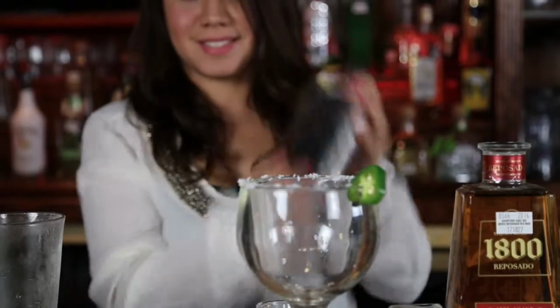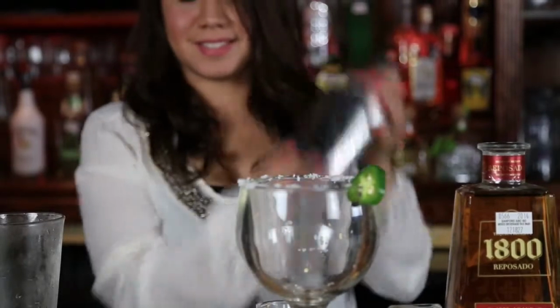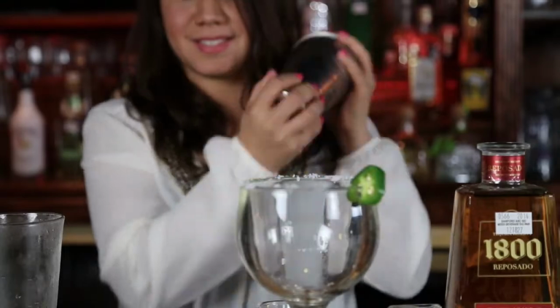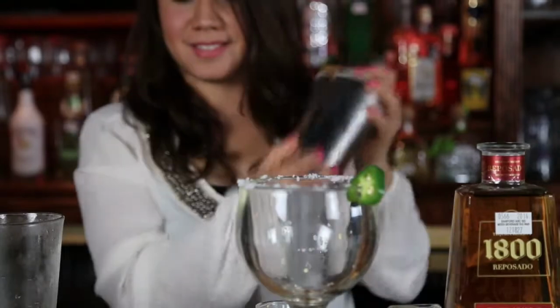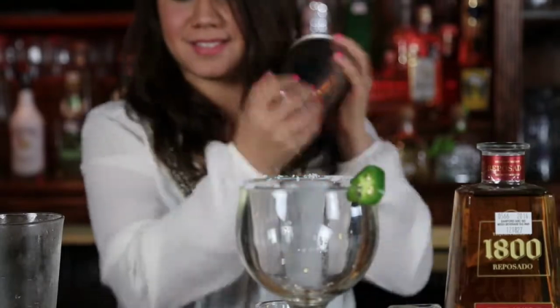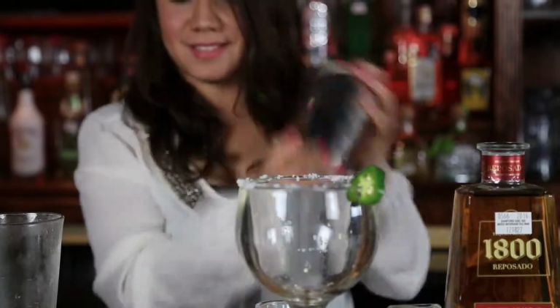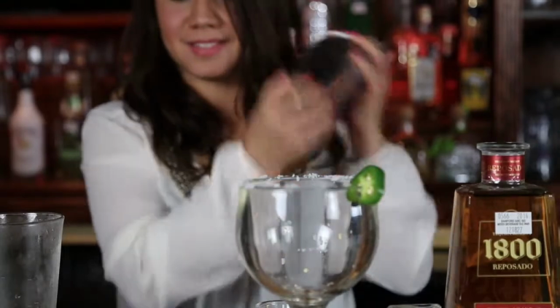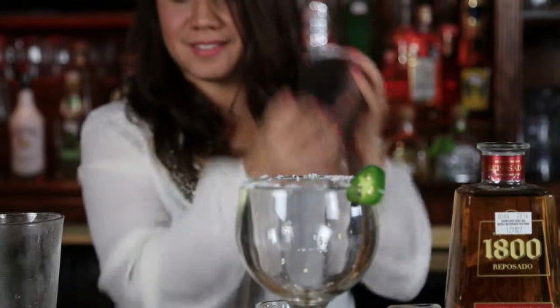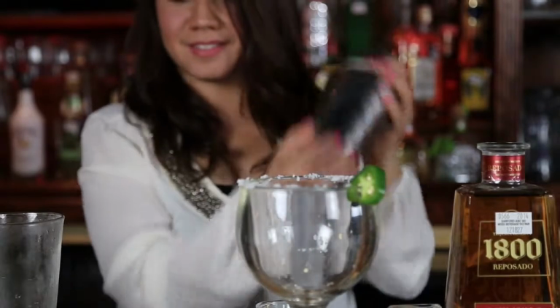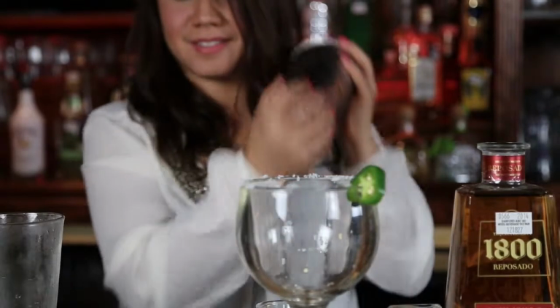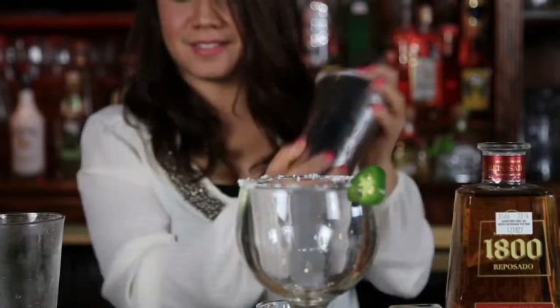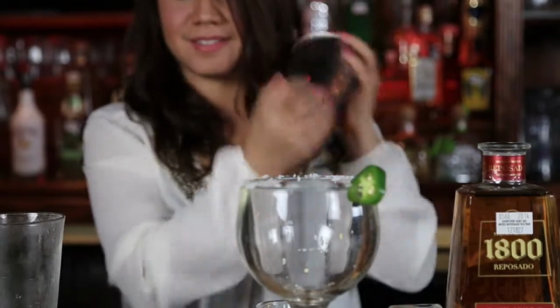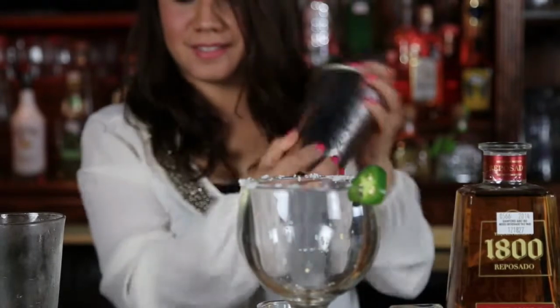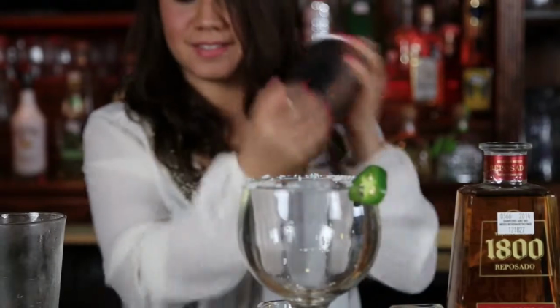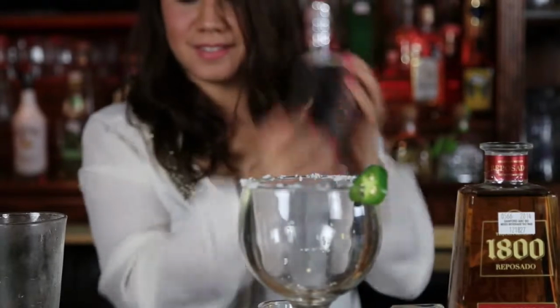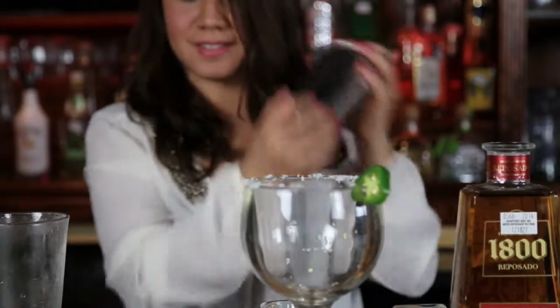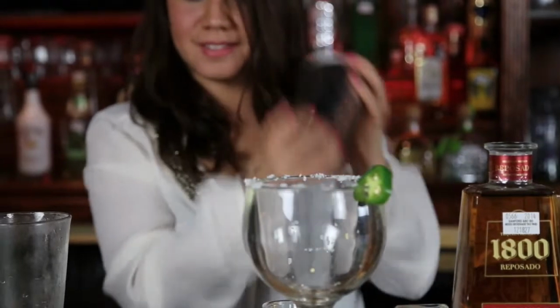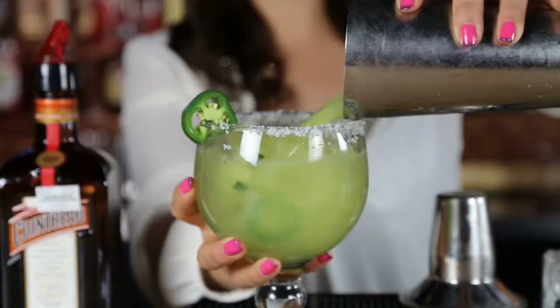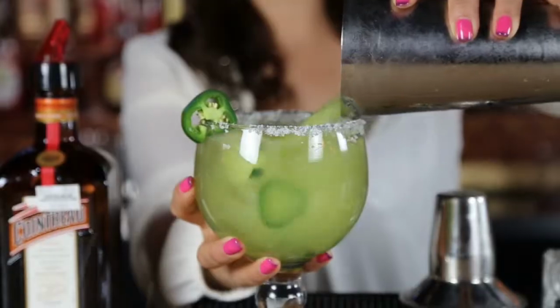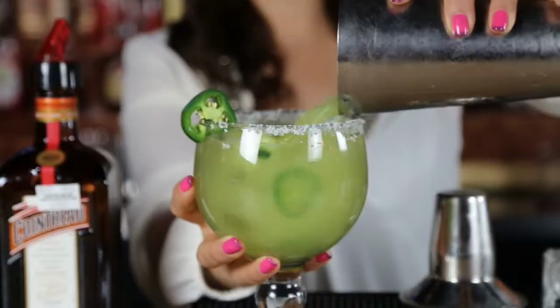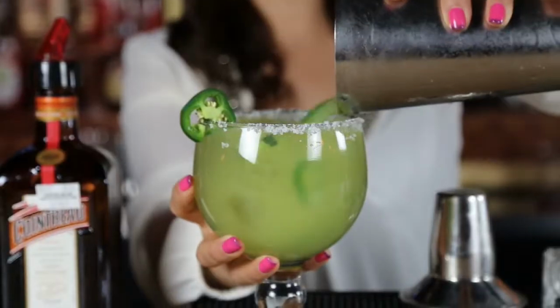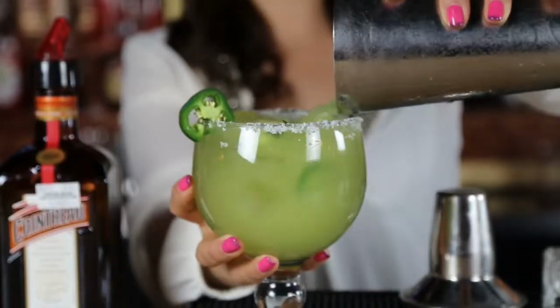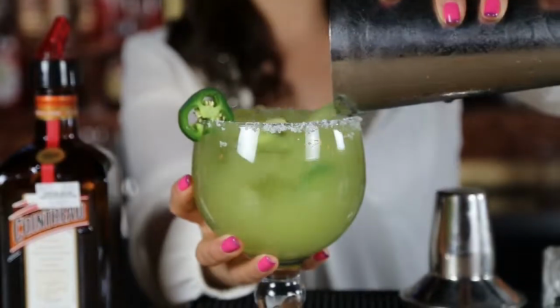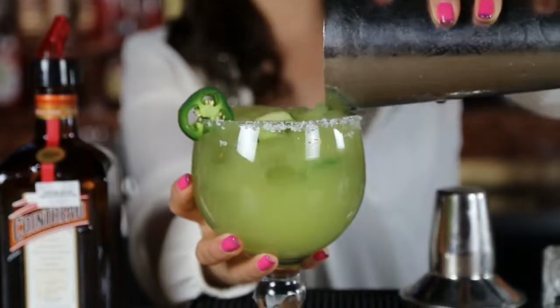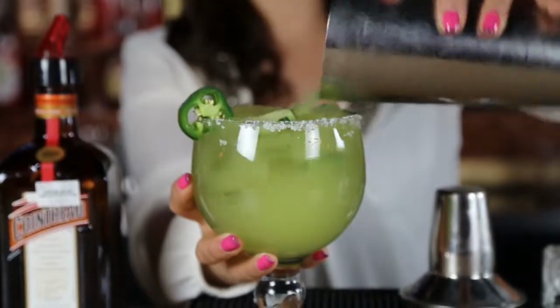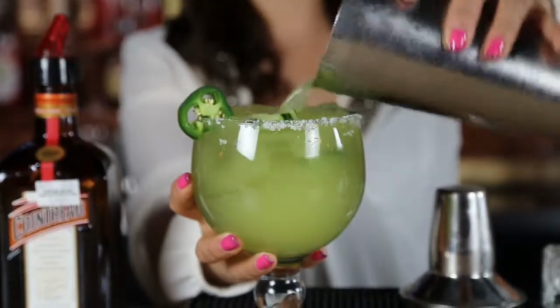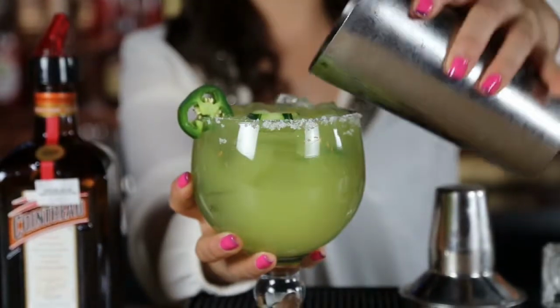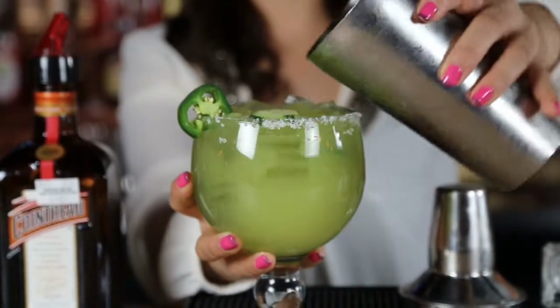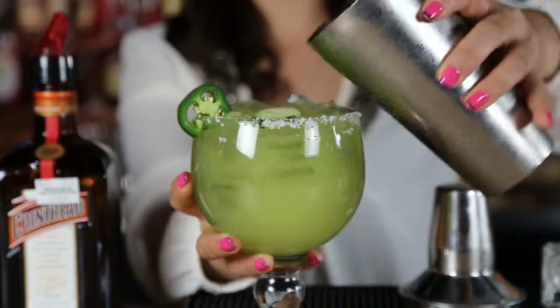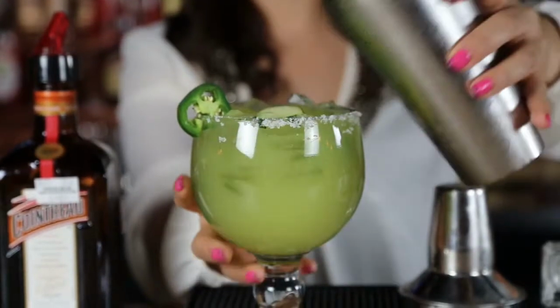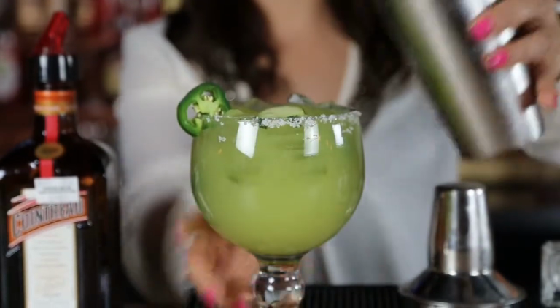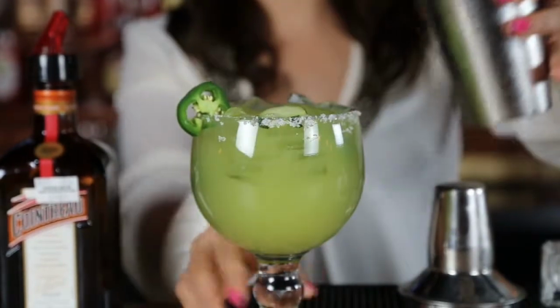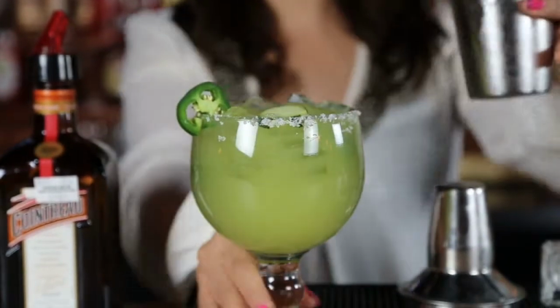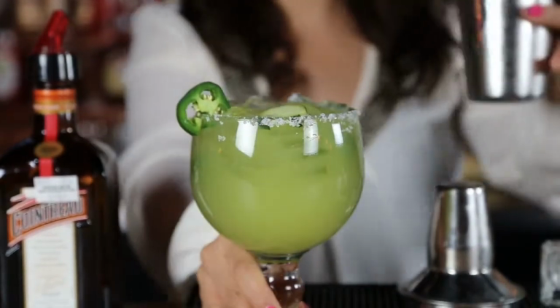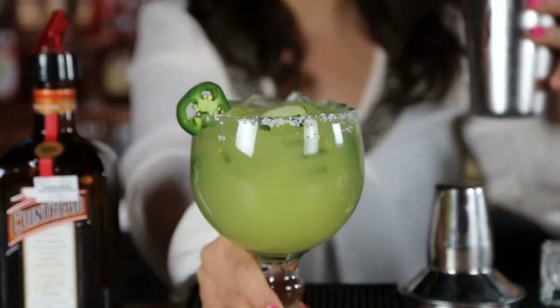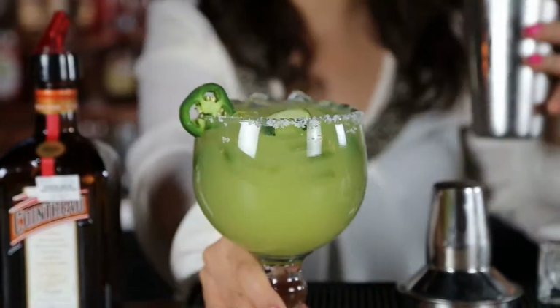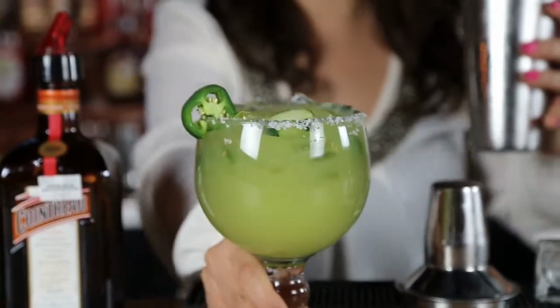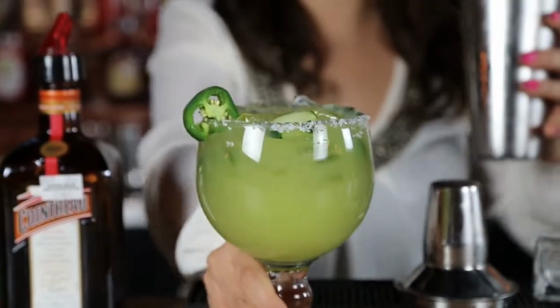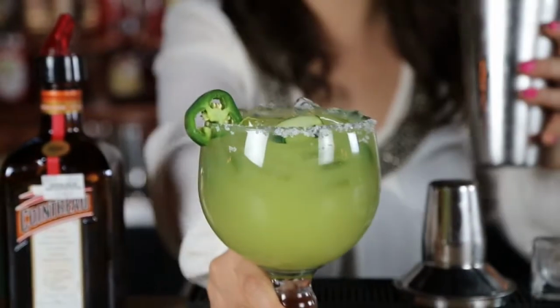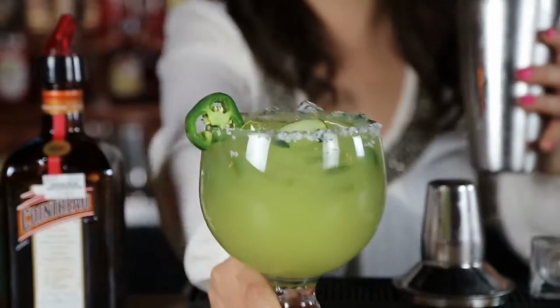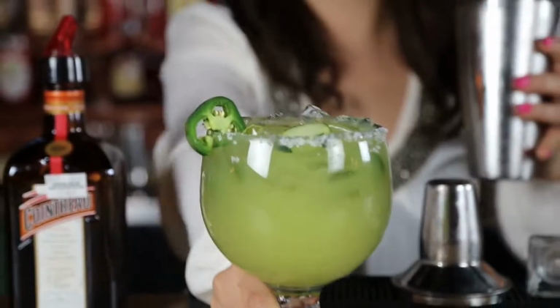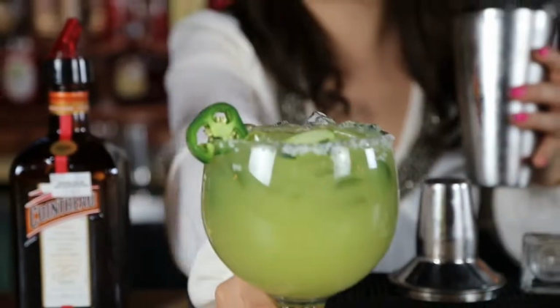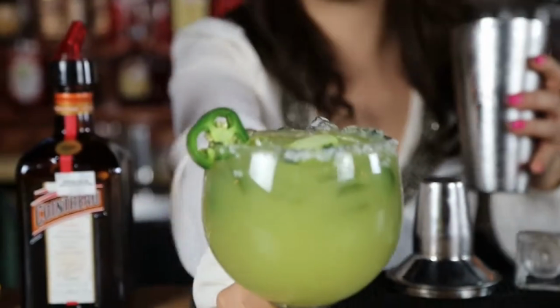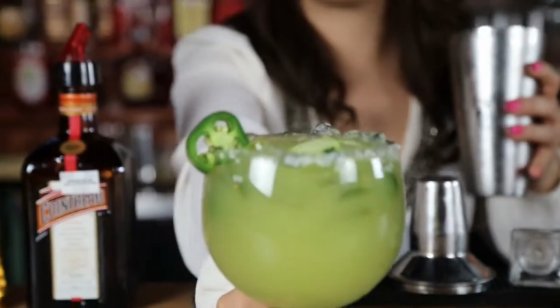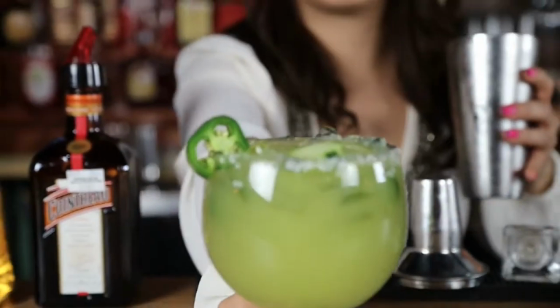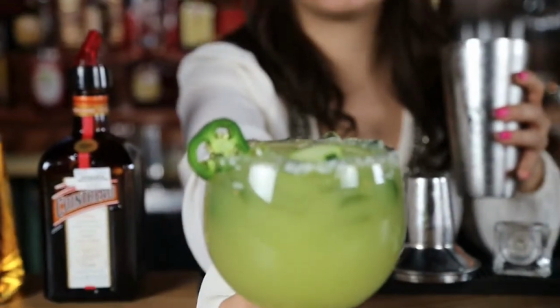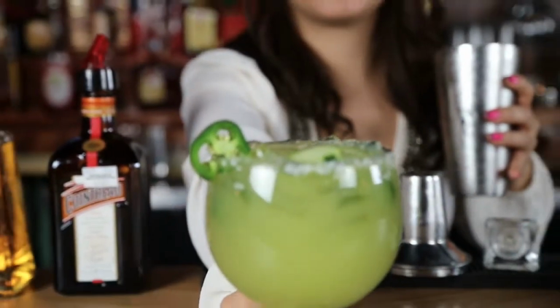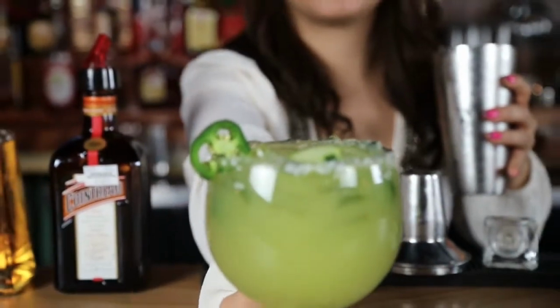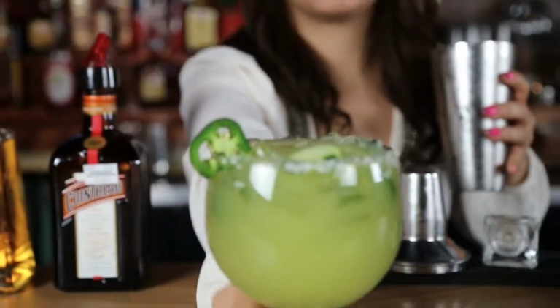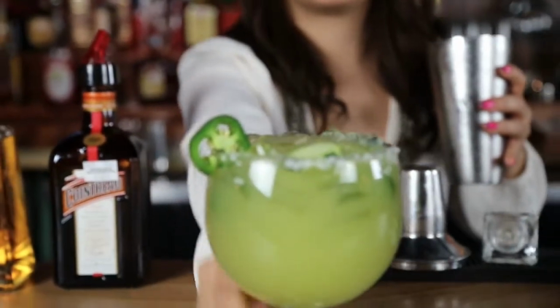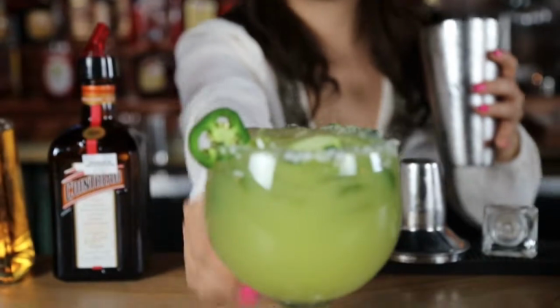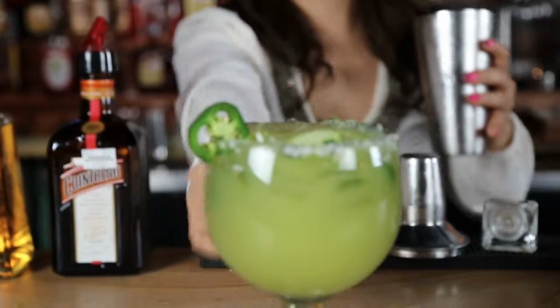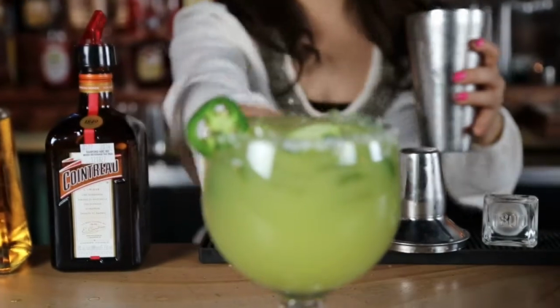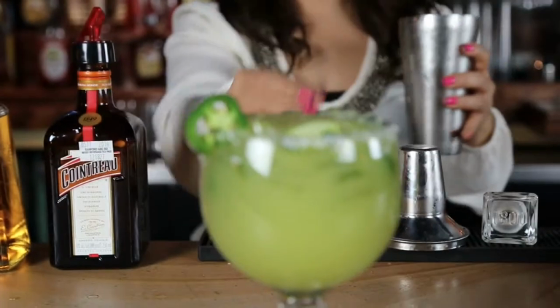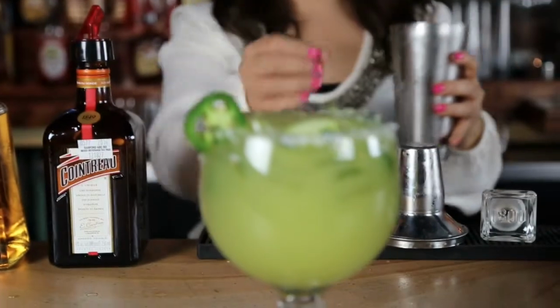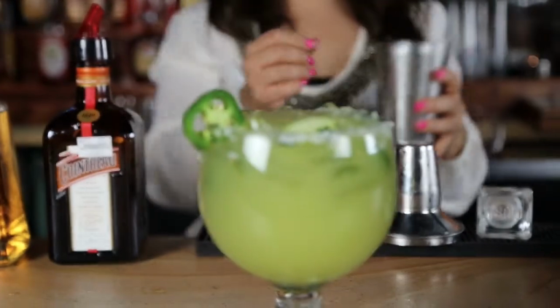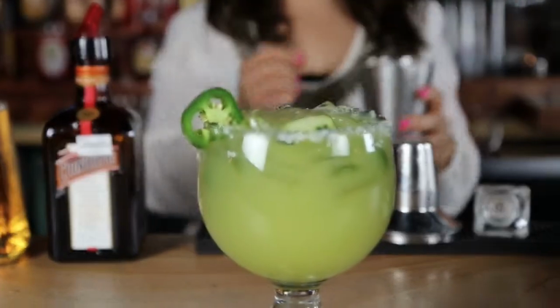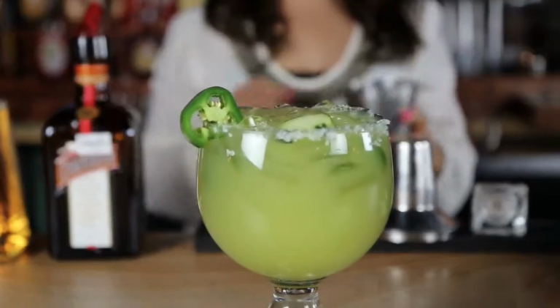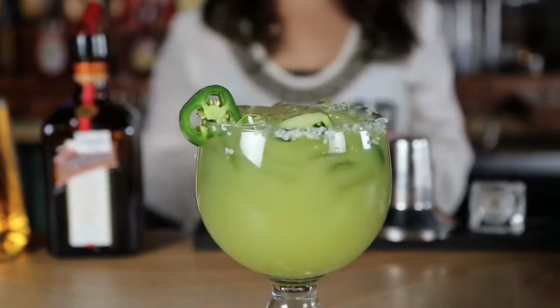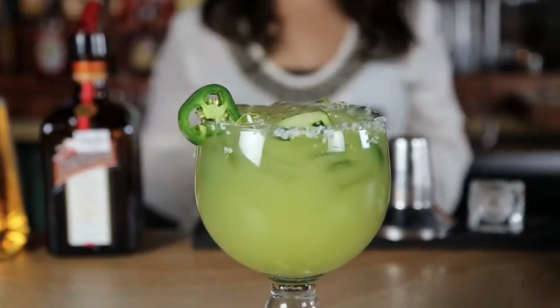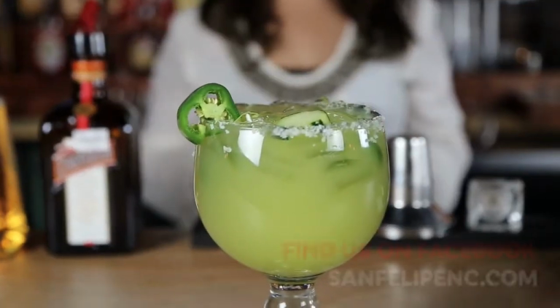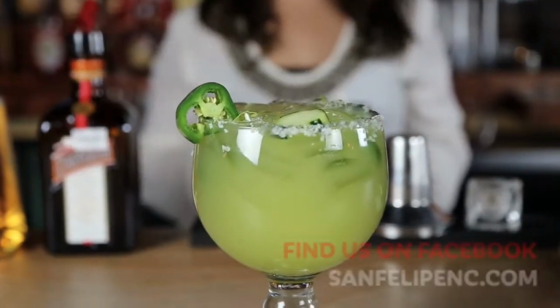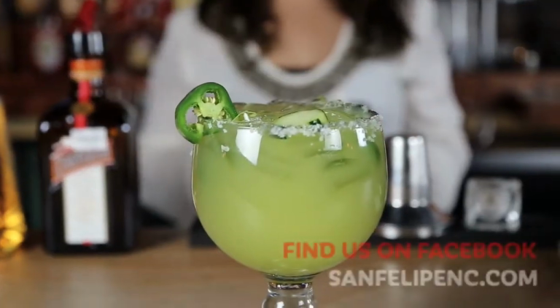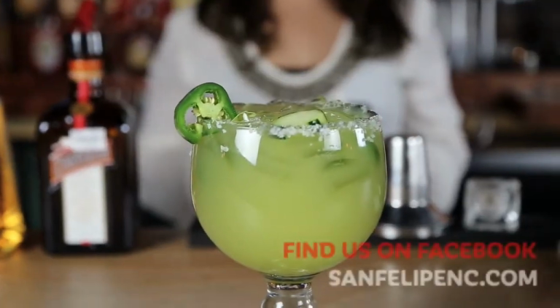So make sure you stop by at San Felipe near you and try one of our signature margaritas. For more information, check us out at SanFelipeNC.com.